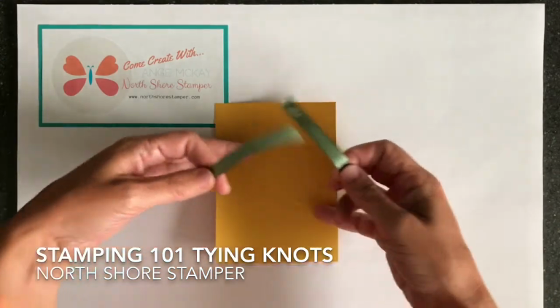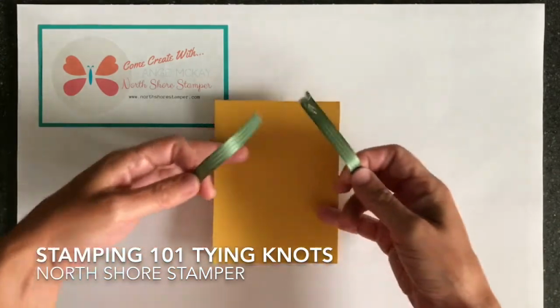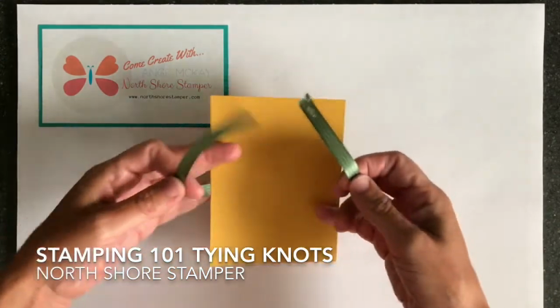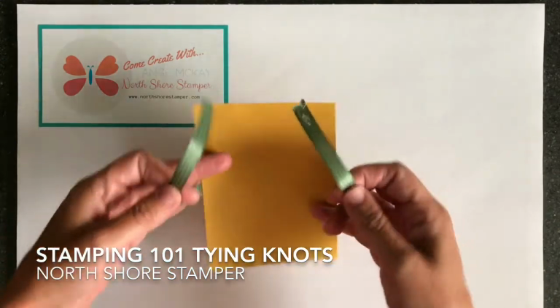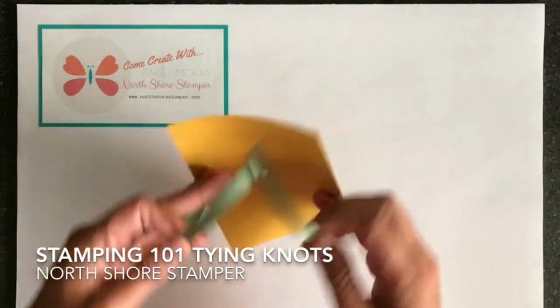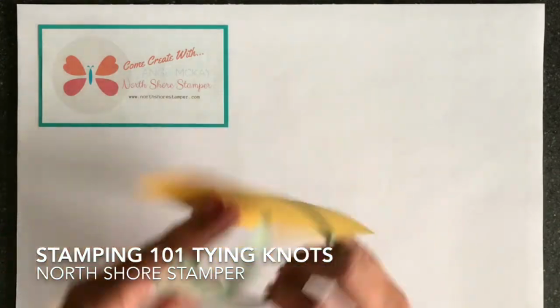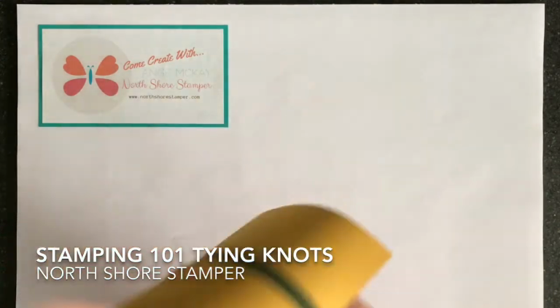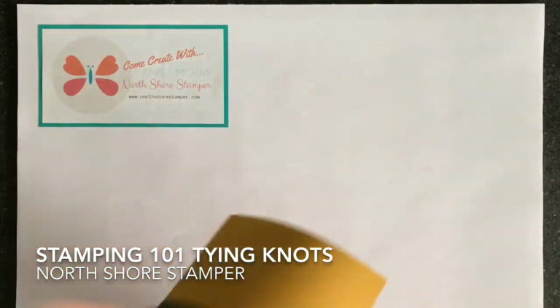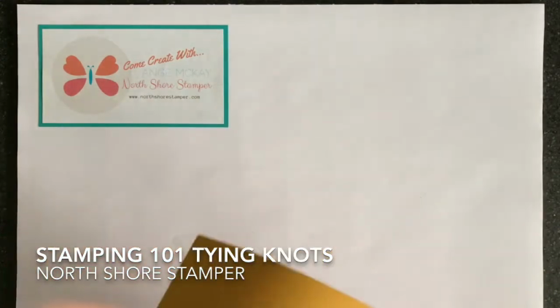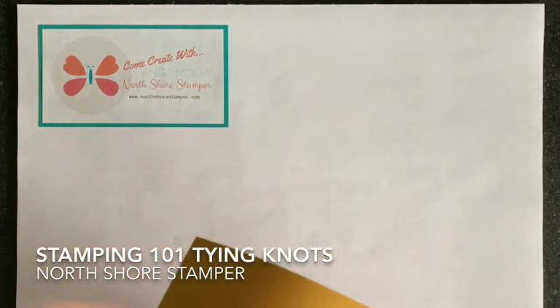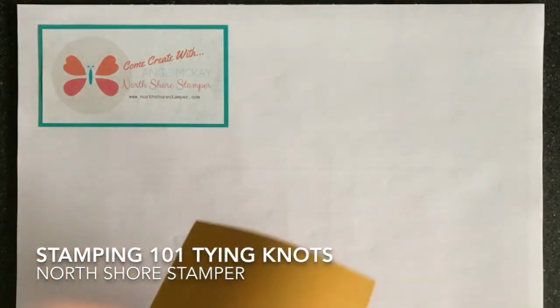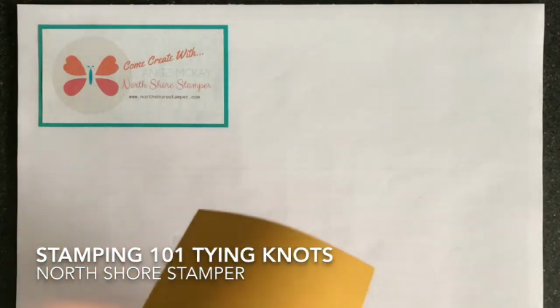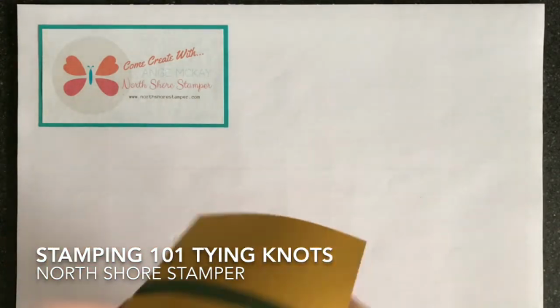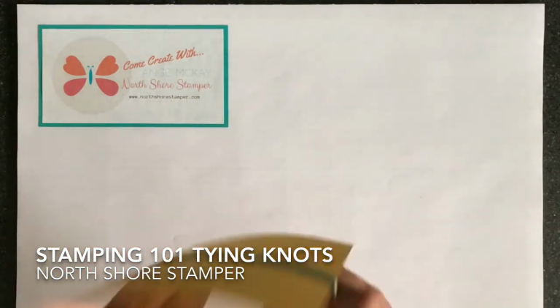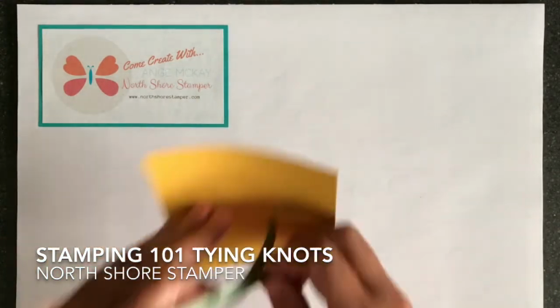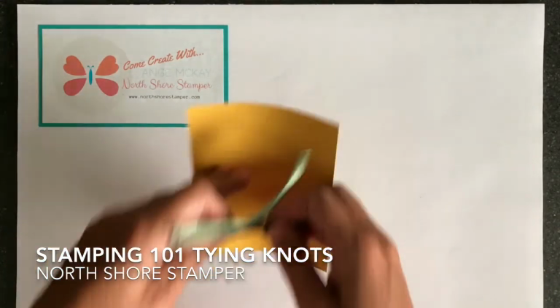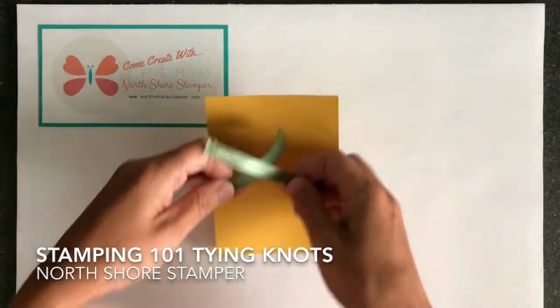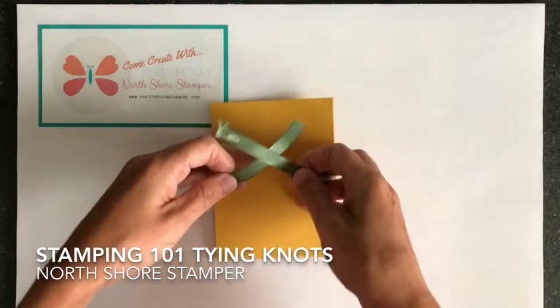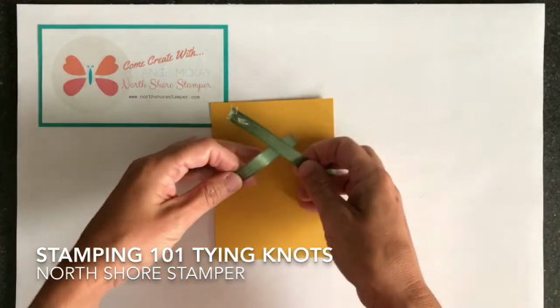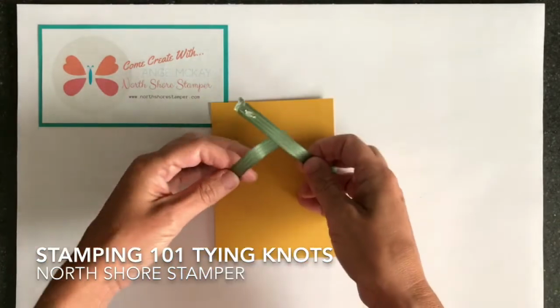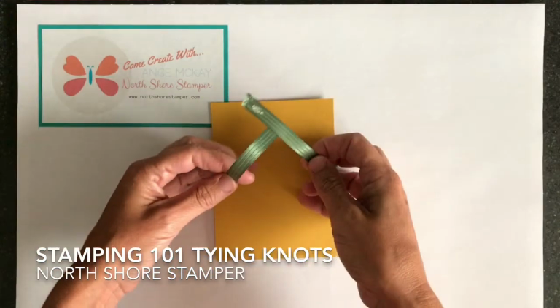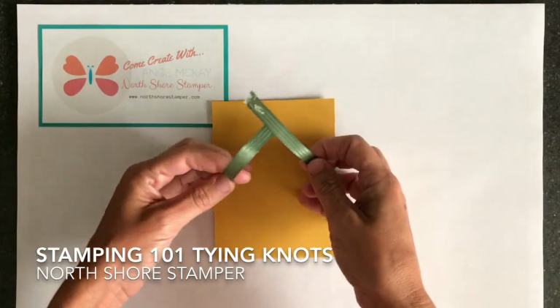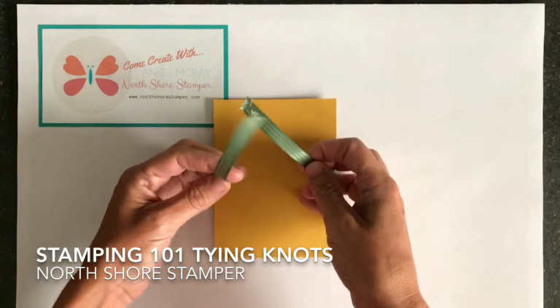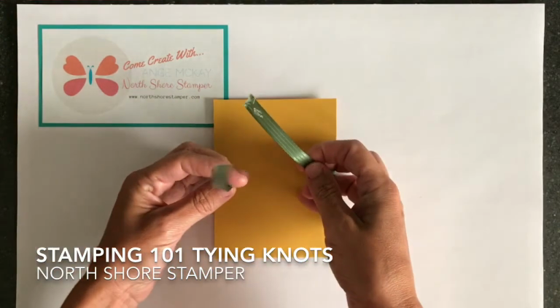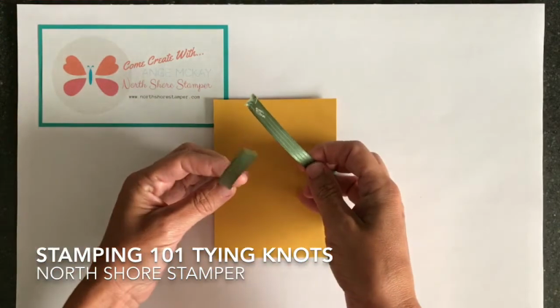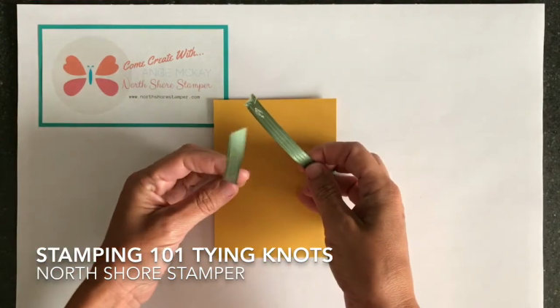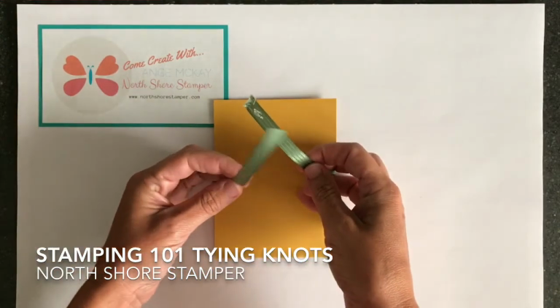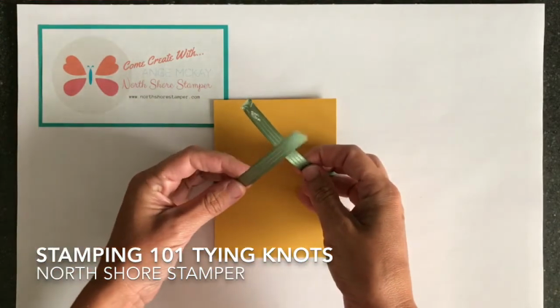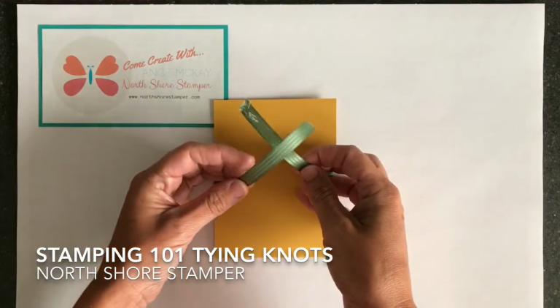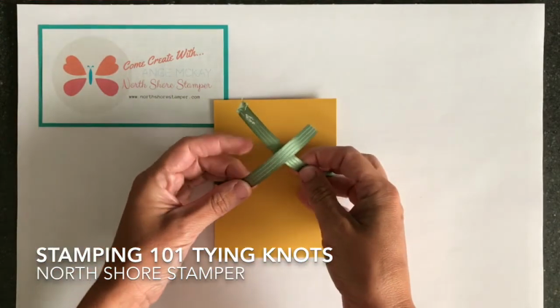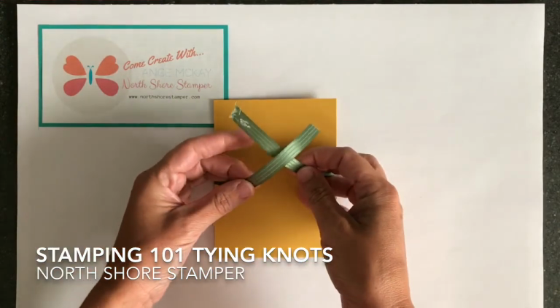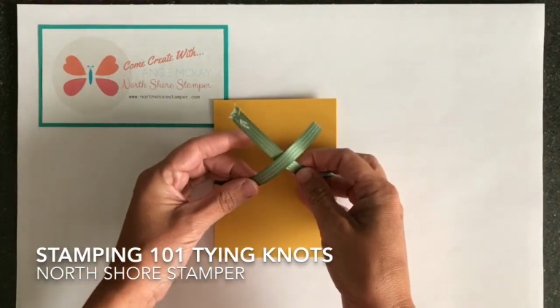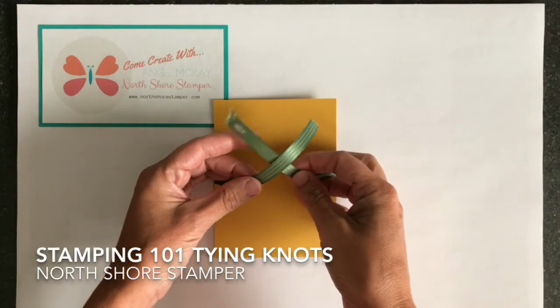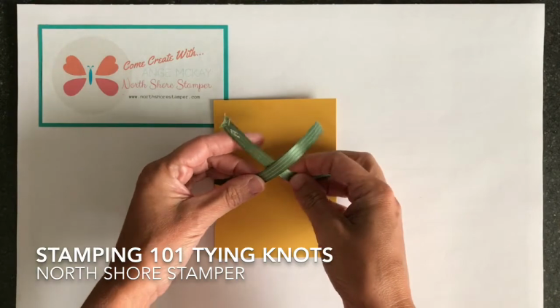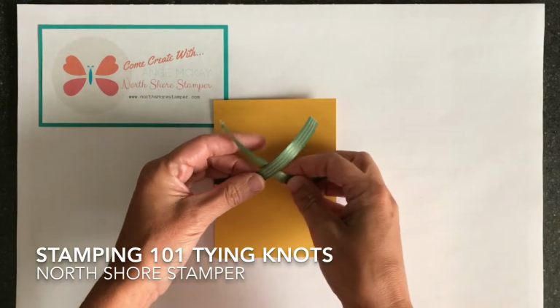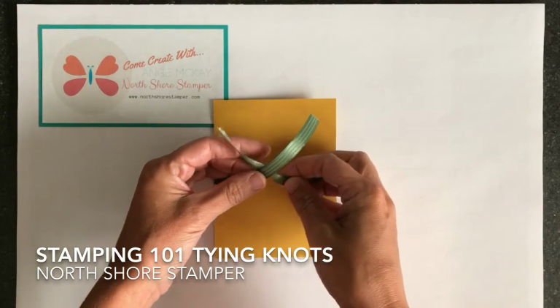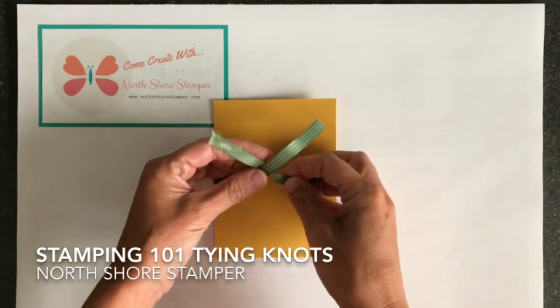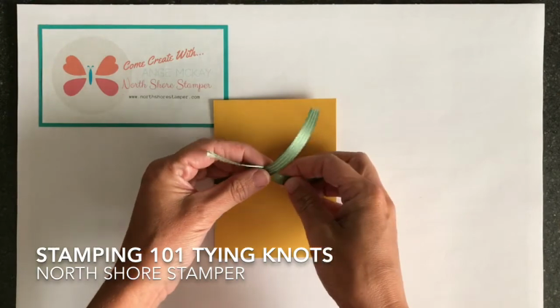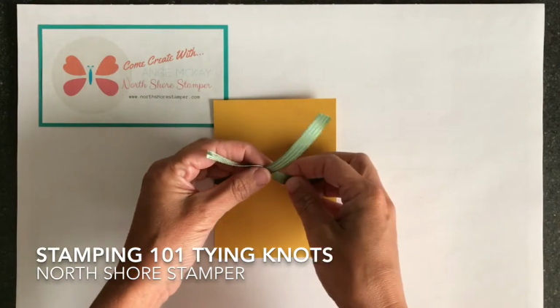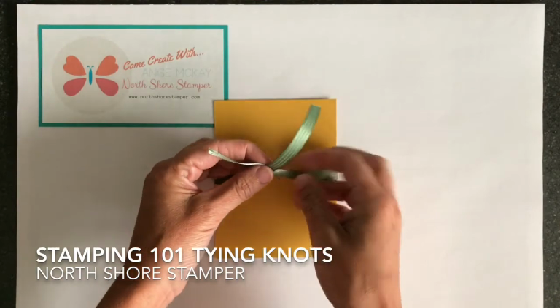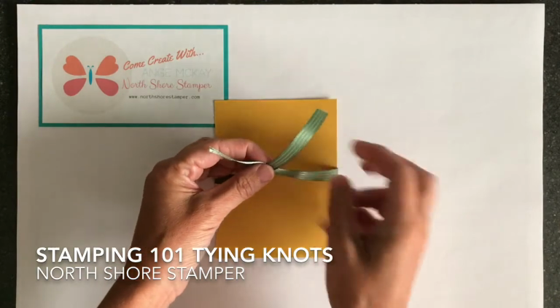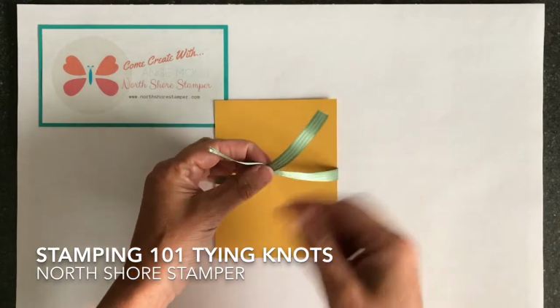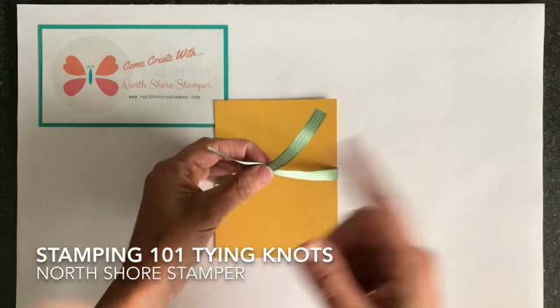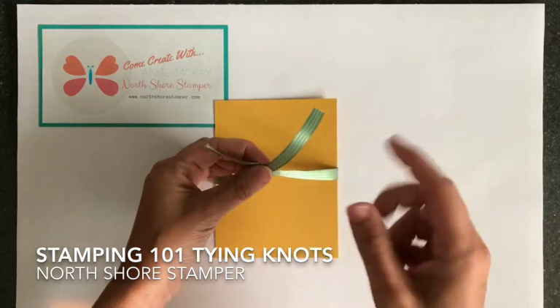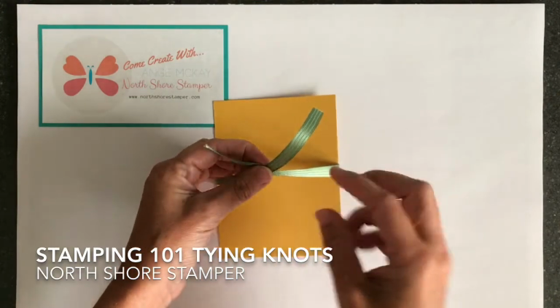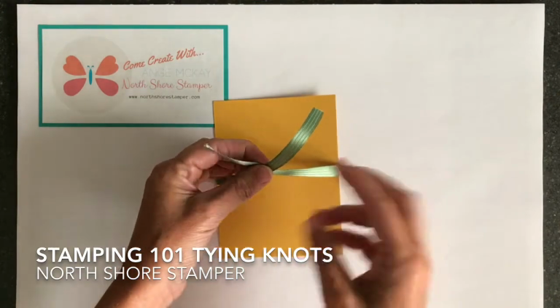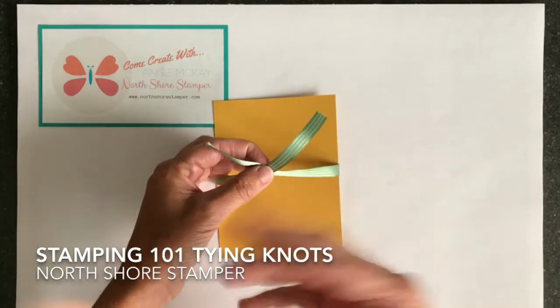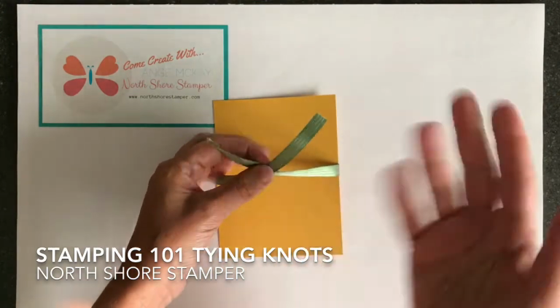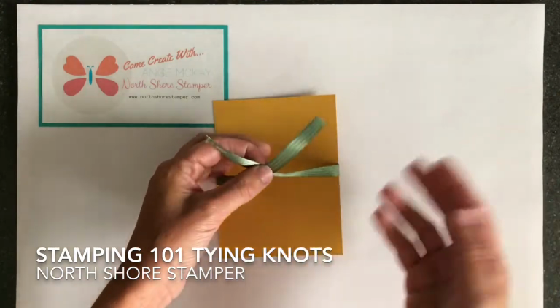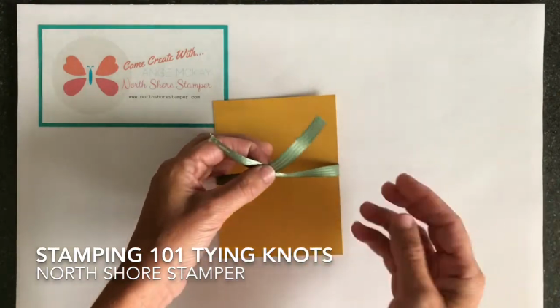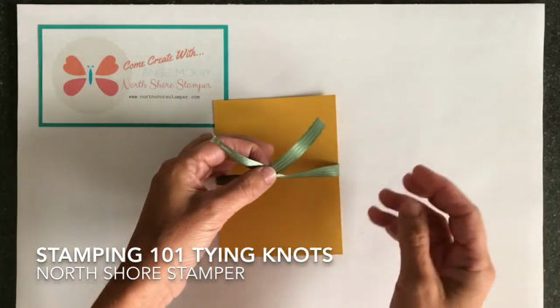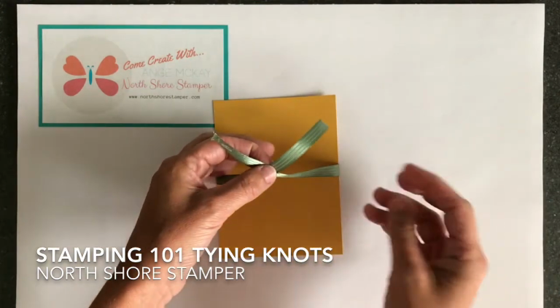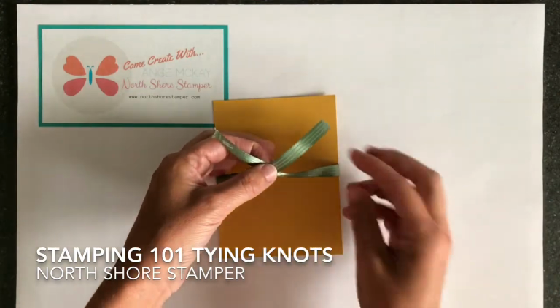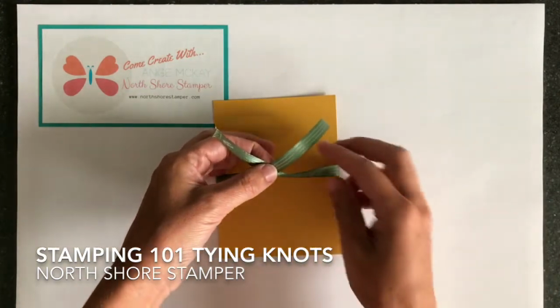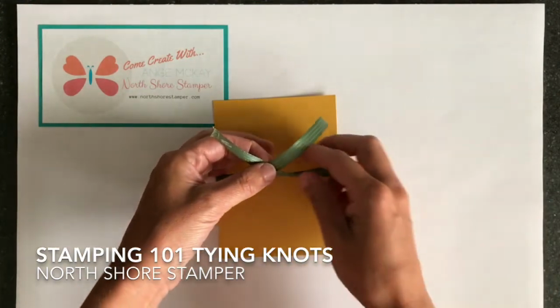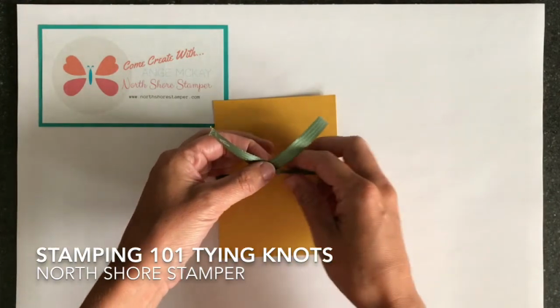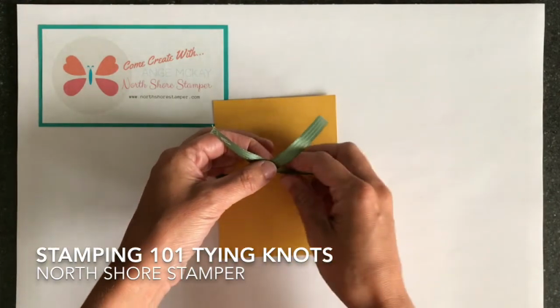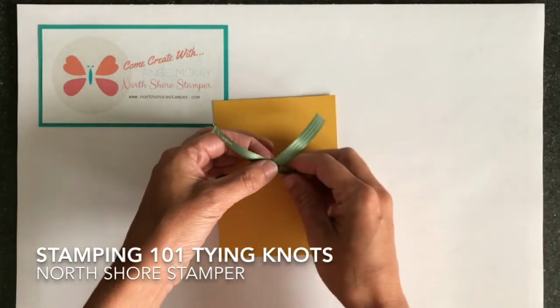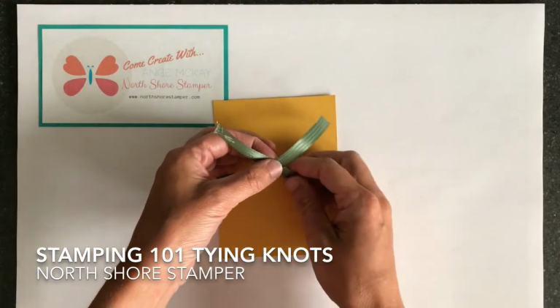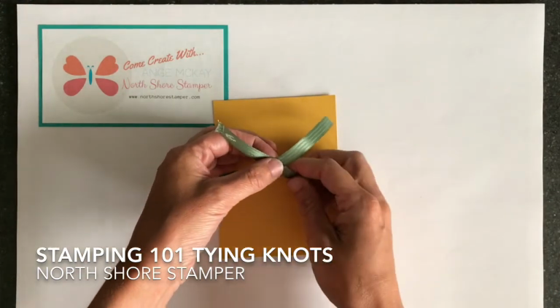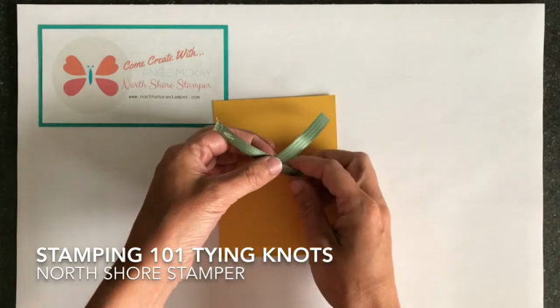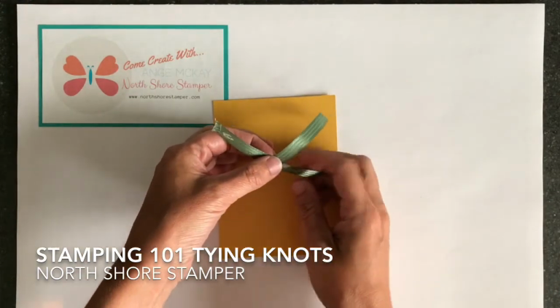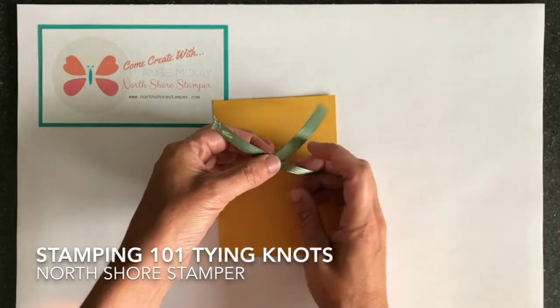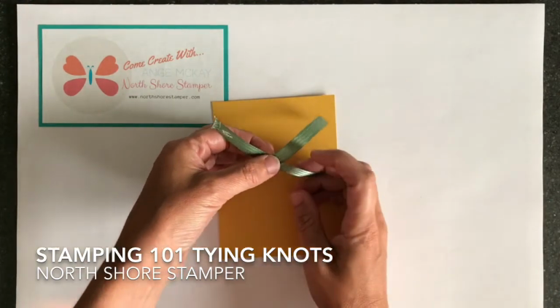So I've wrapped my ribbon around the back. I don't usually cut my ribbon until I've got it tied, just so that I know I've got enough without wasting it.